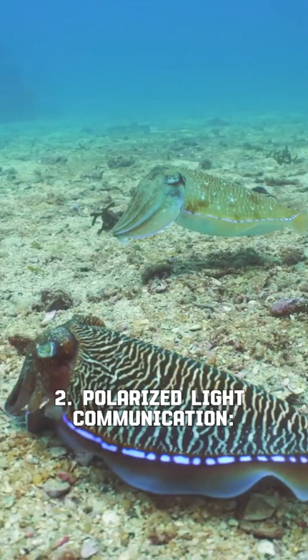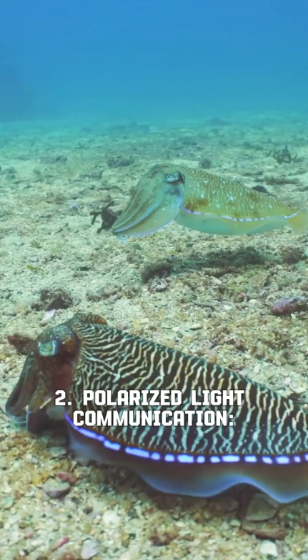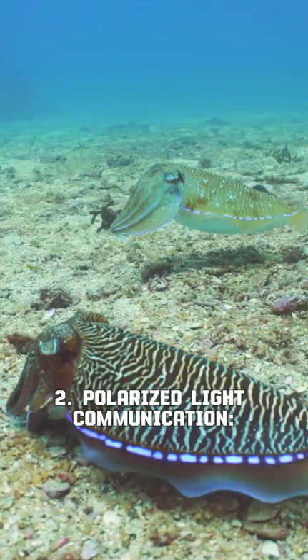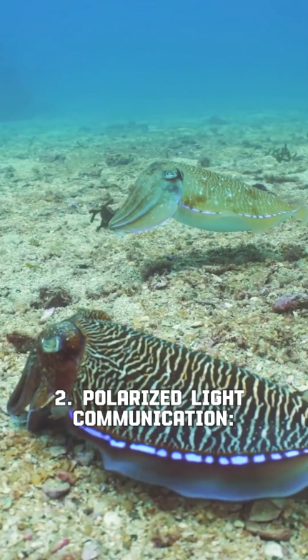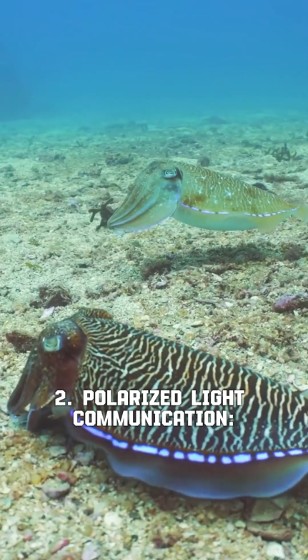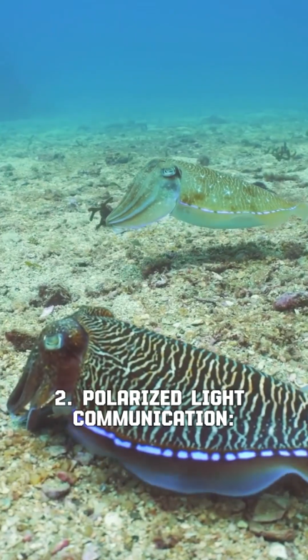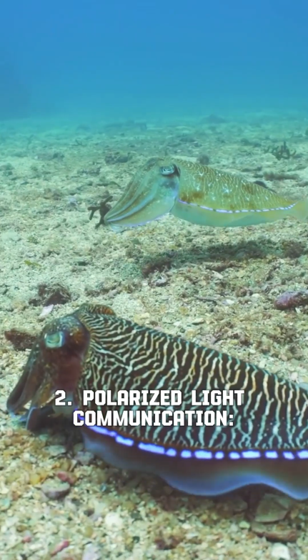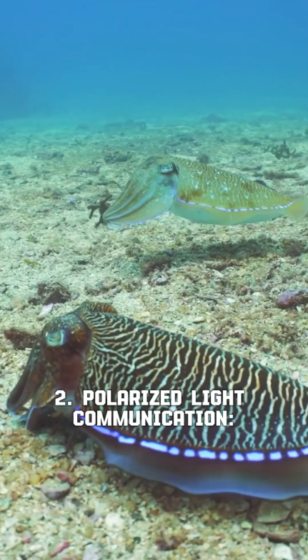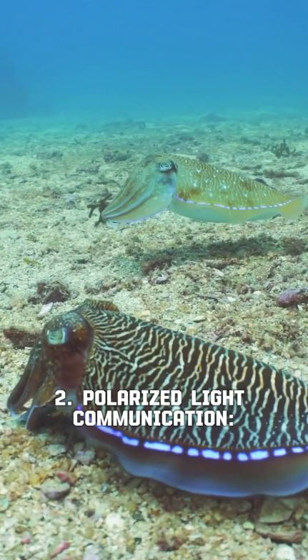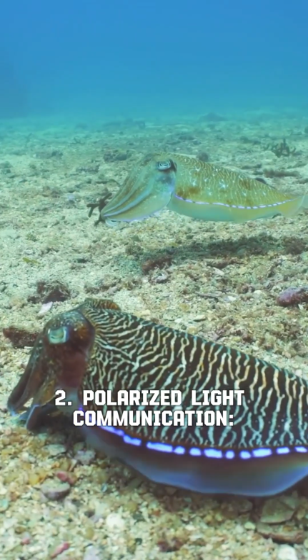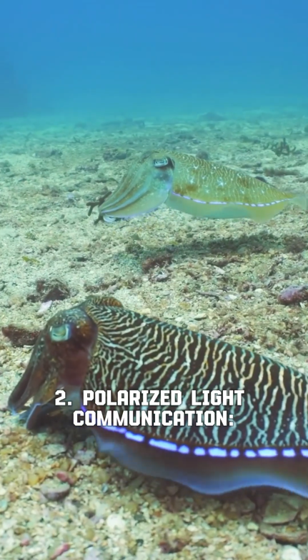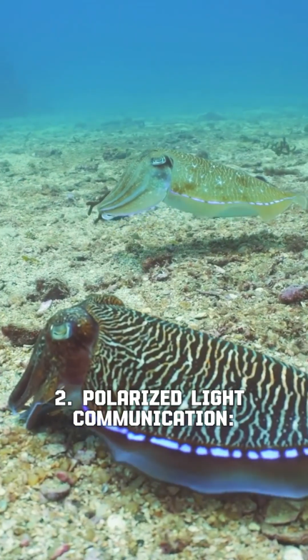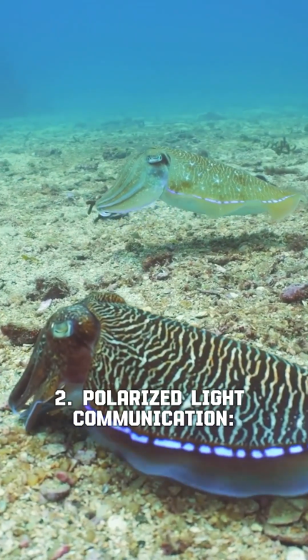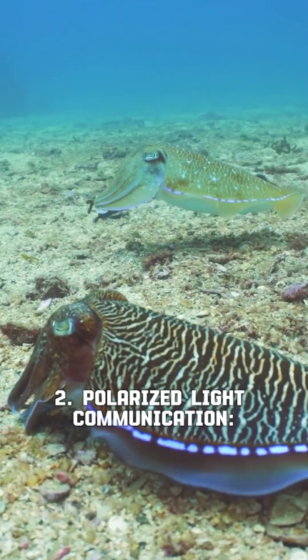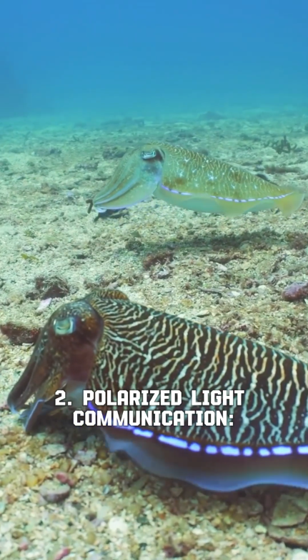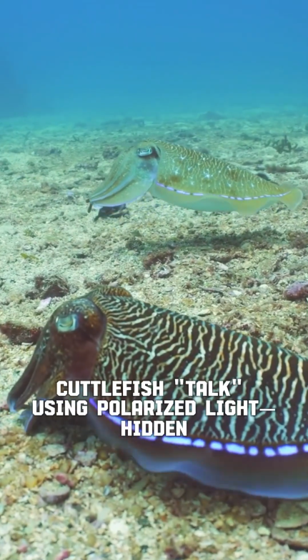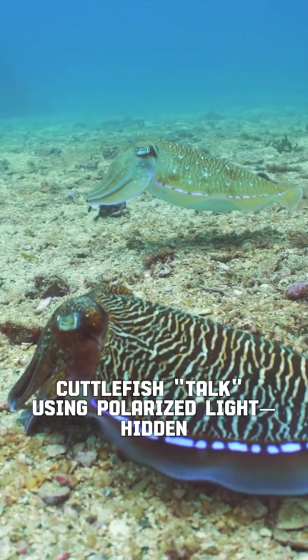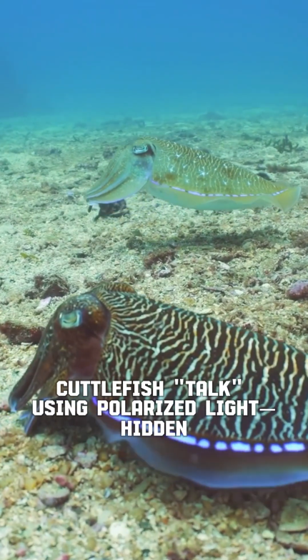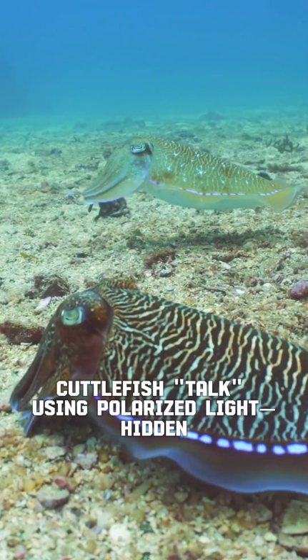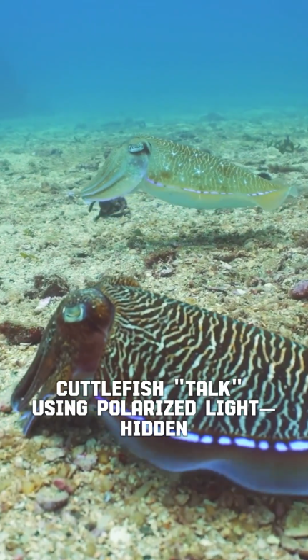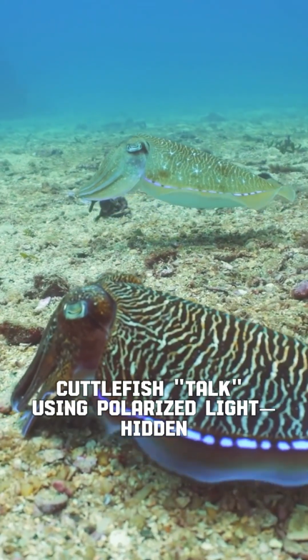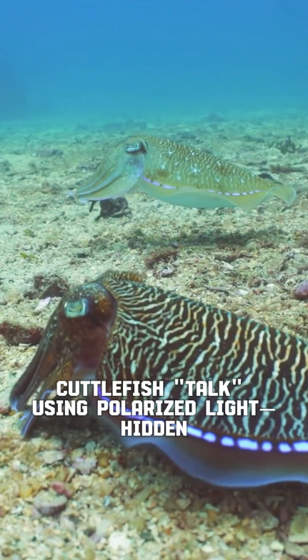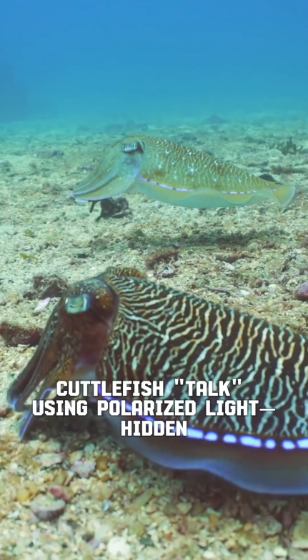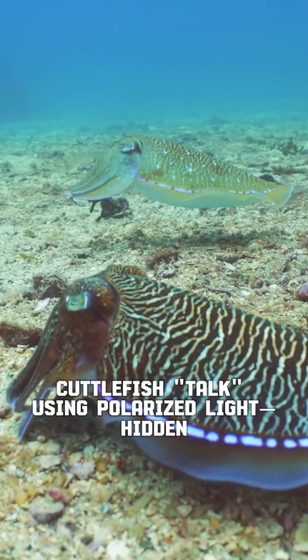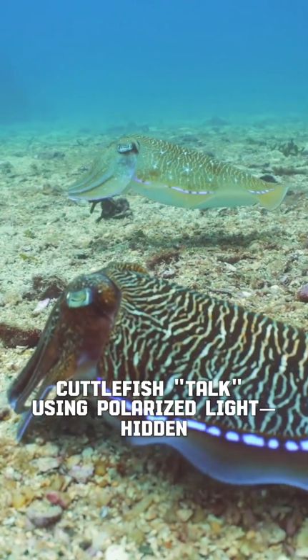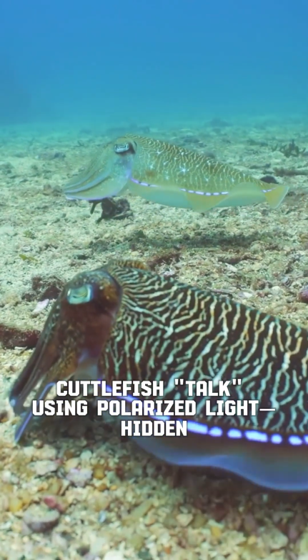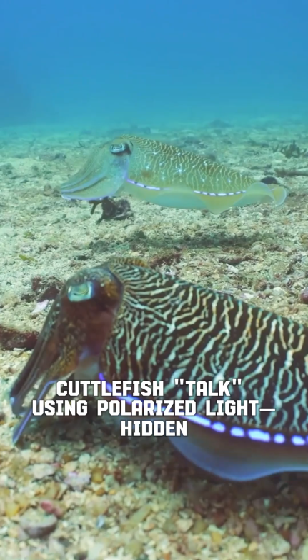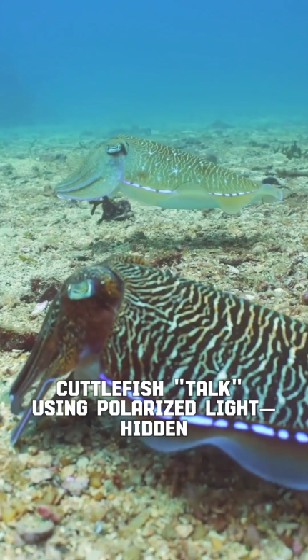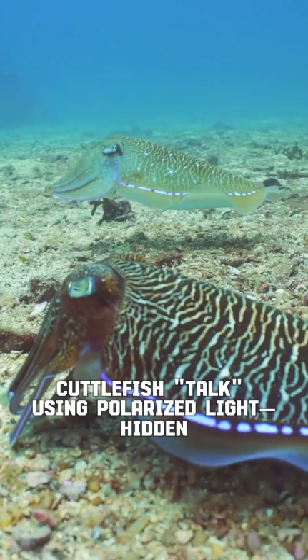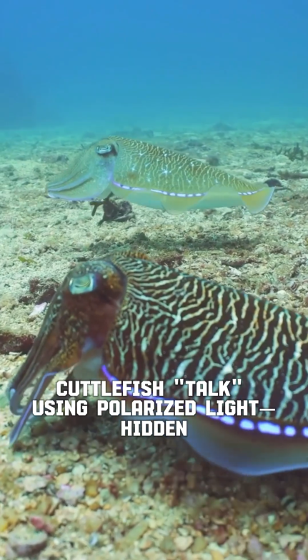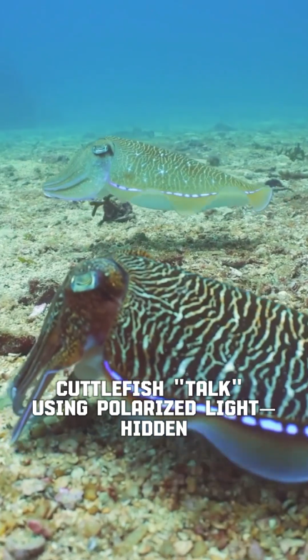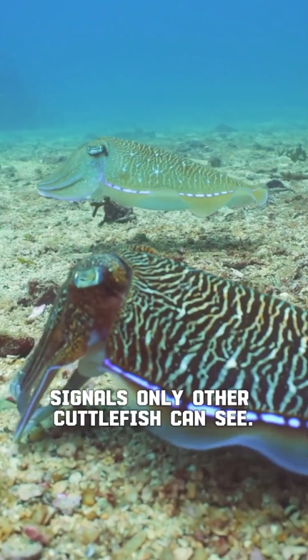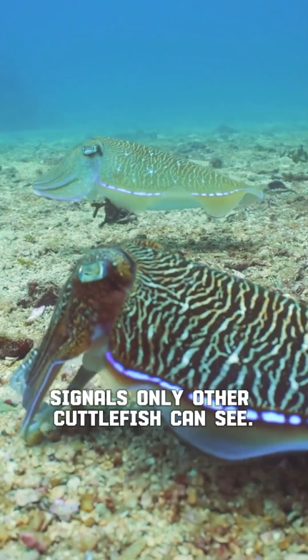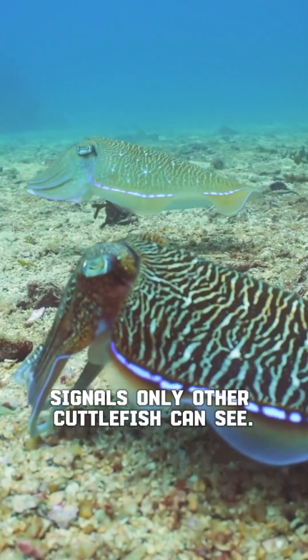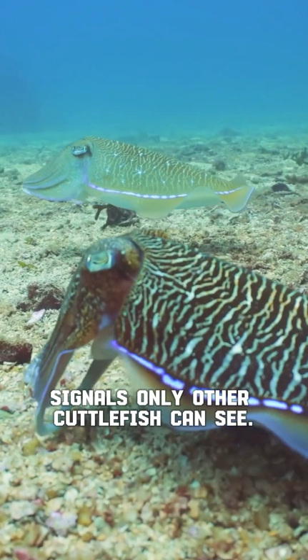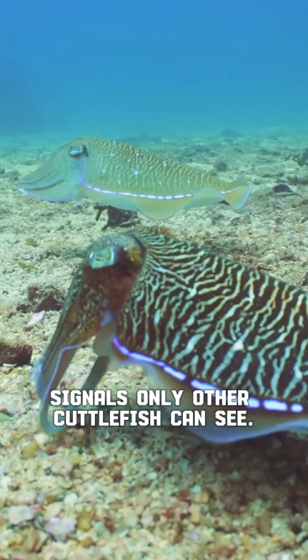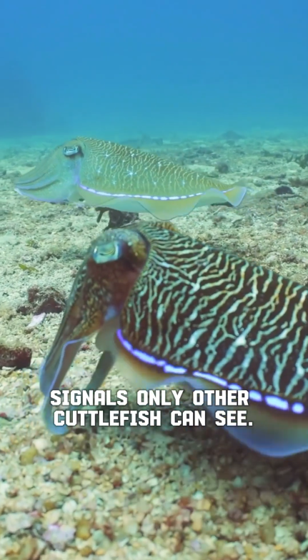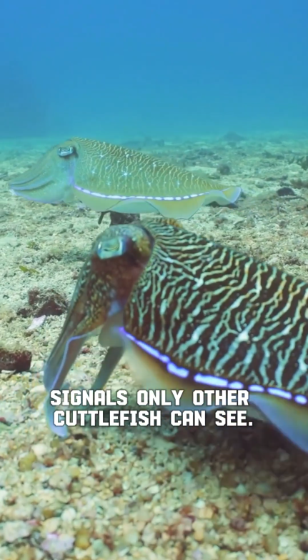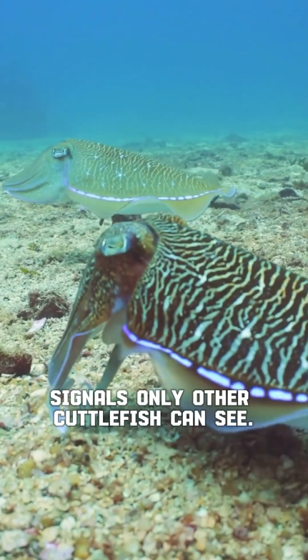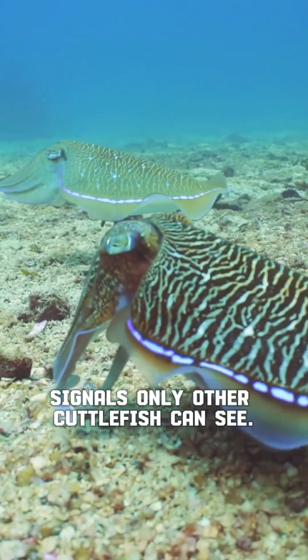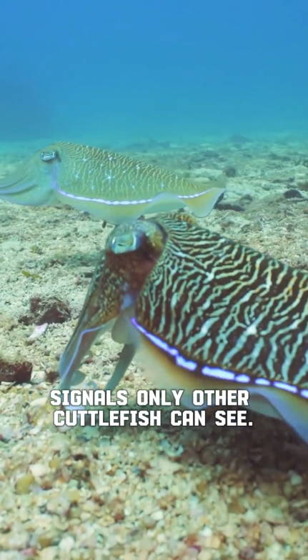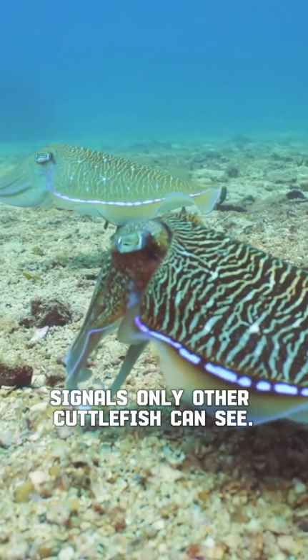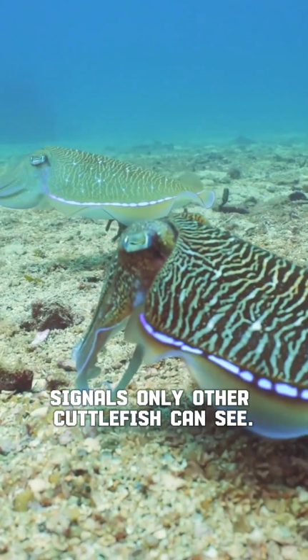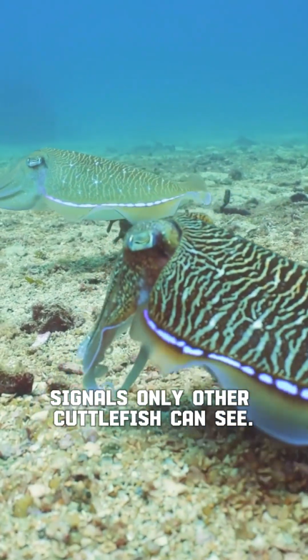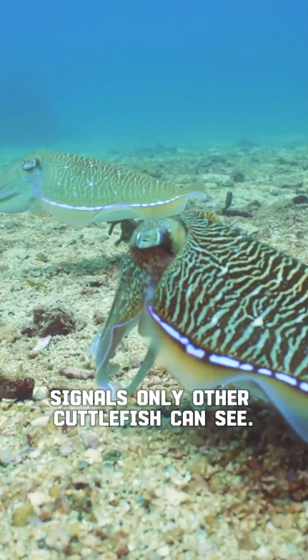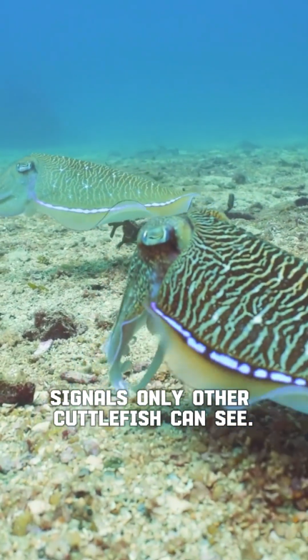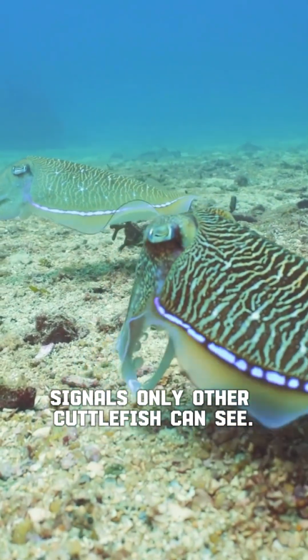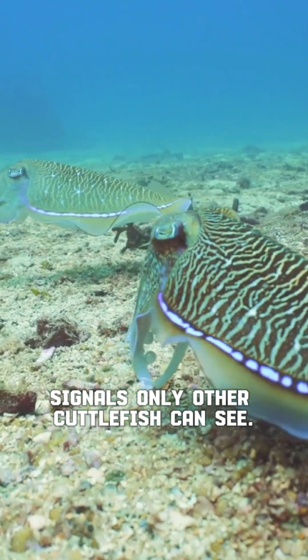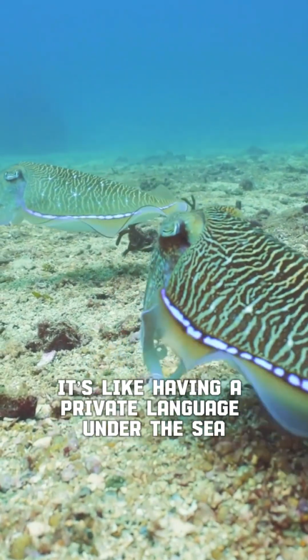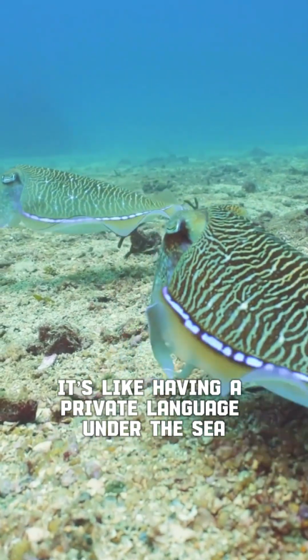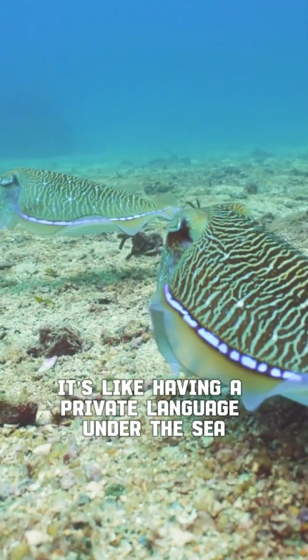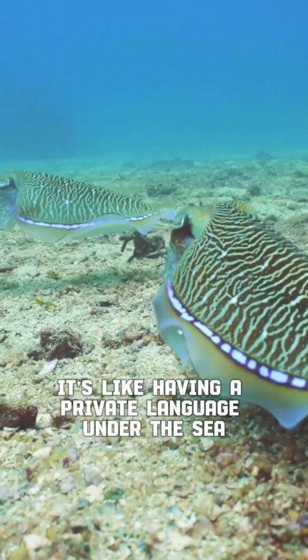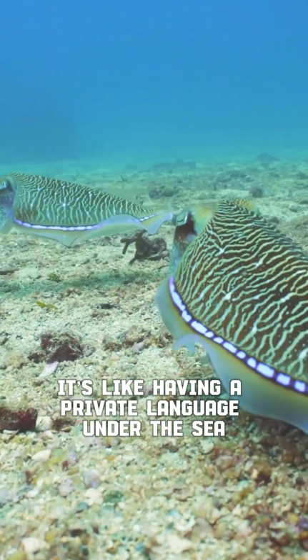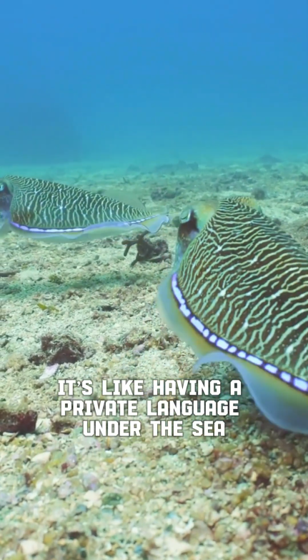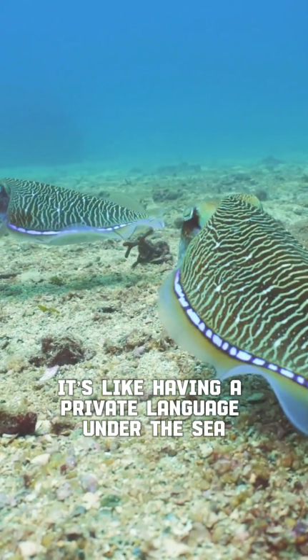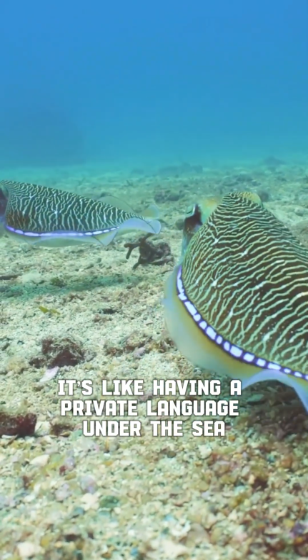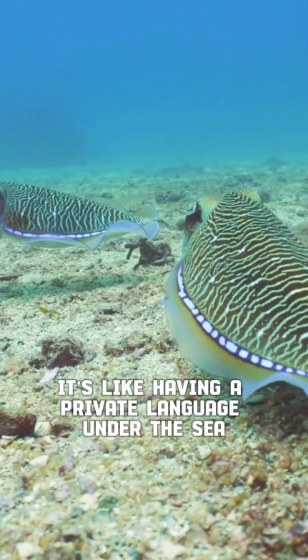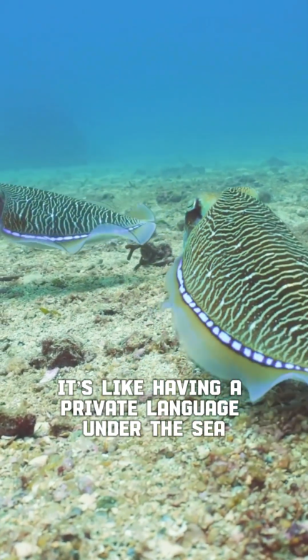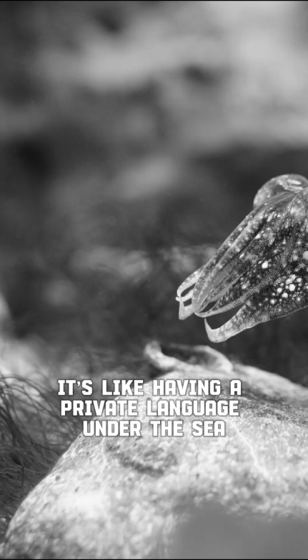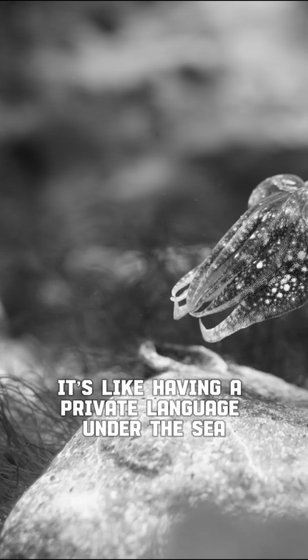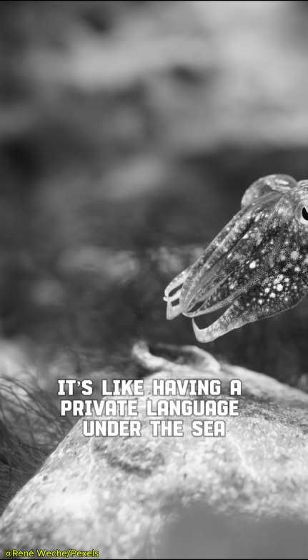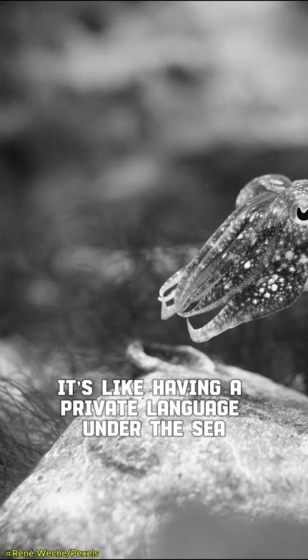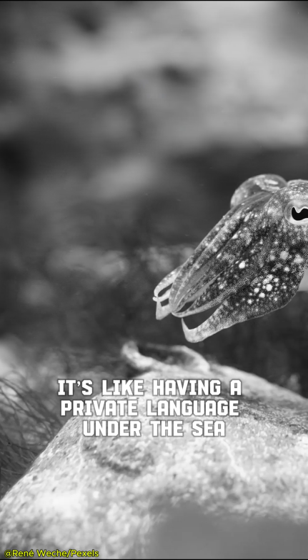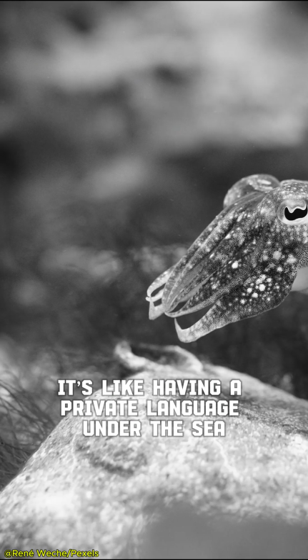Two, polarized light communication. Cuttlefish talk using polarized light — hidden signals only other cuttlefish can see. It's like having a private language under the sea.